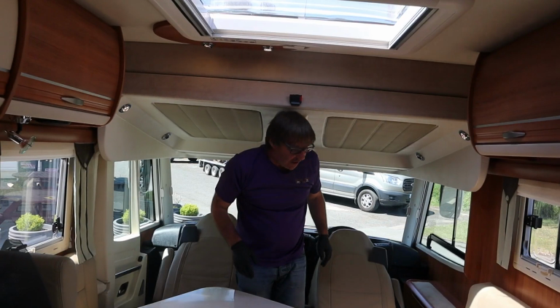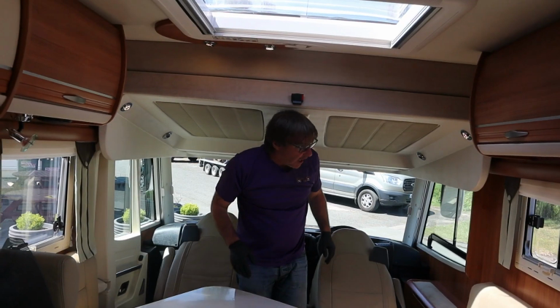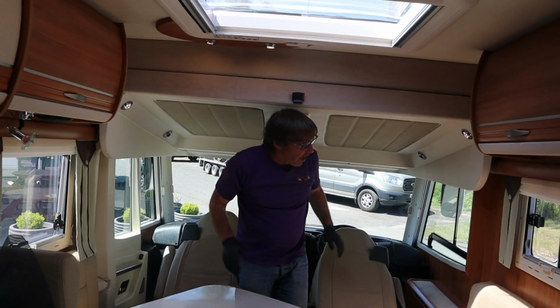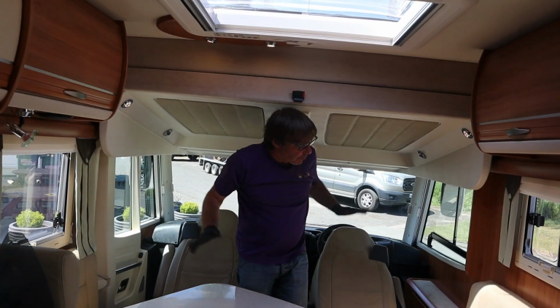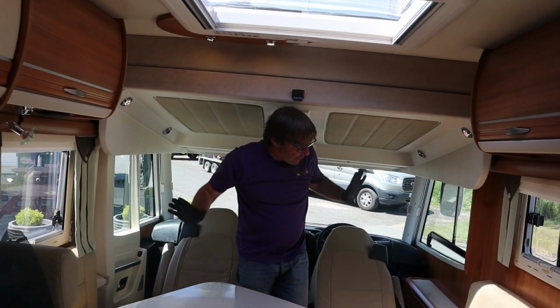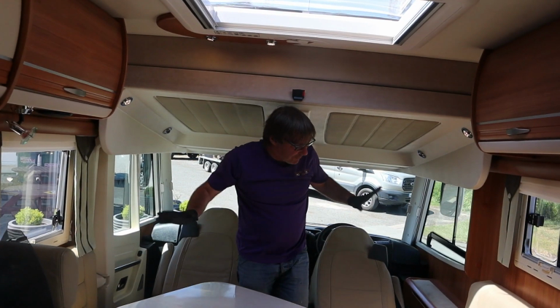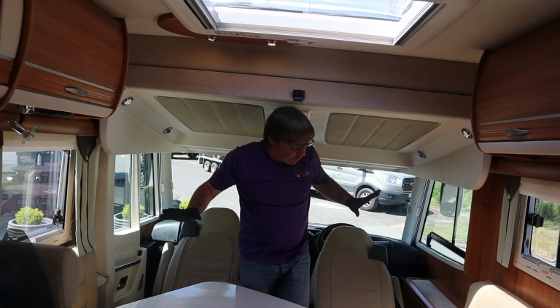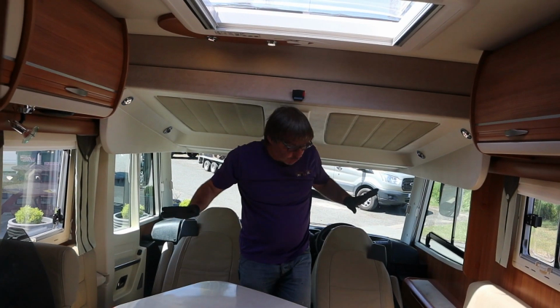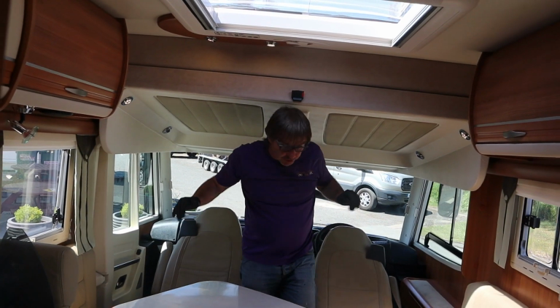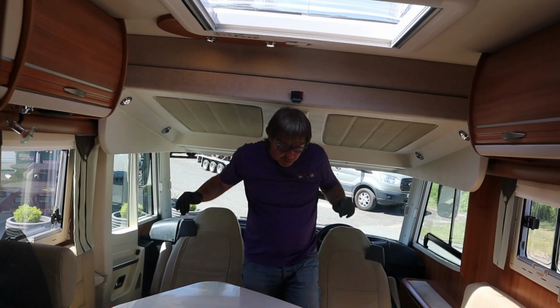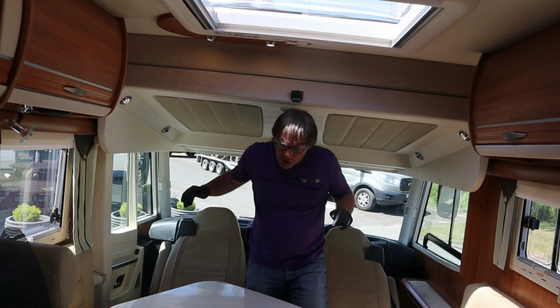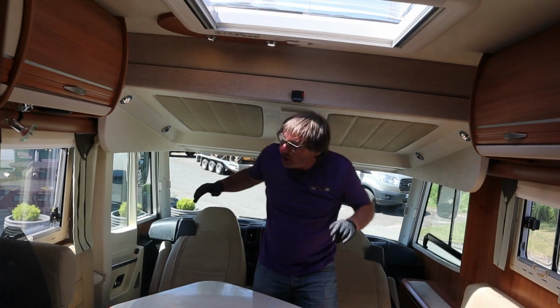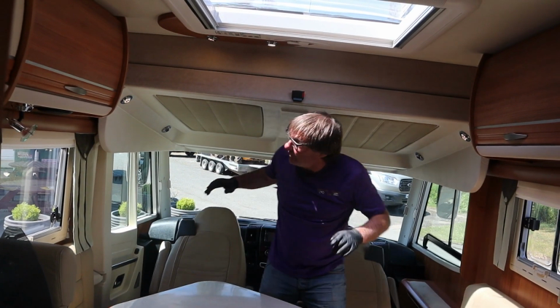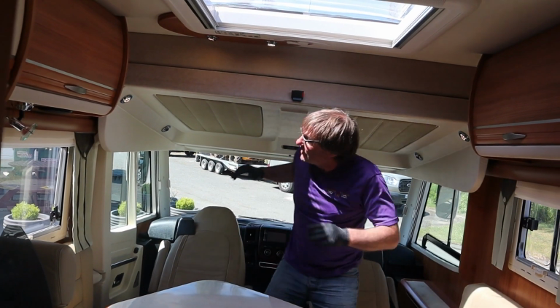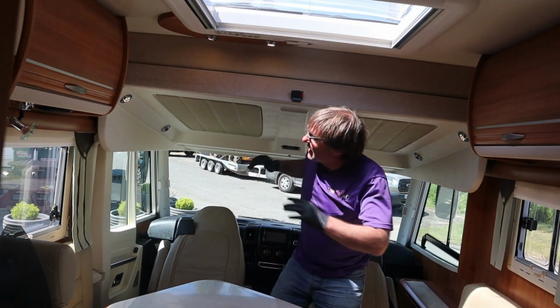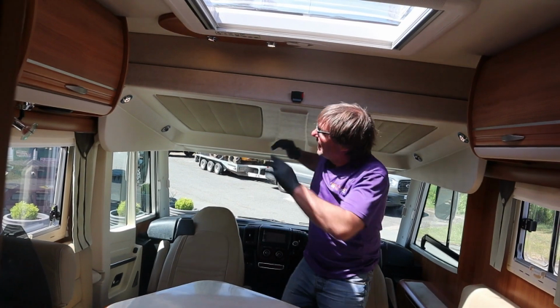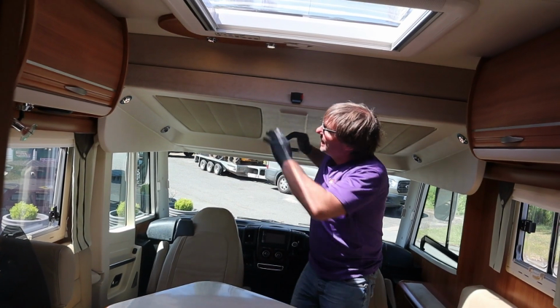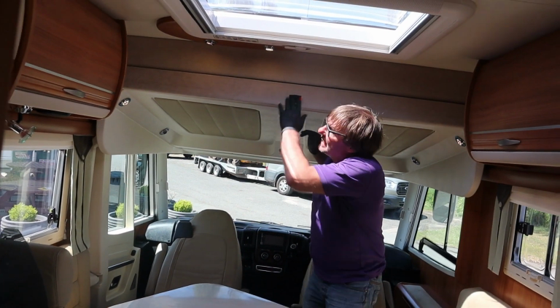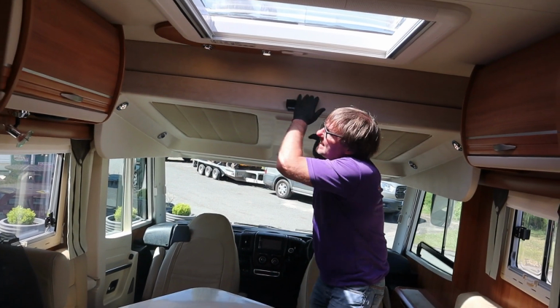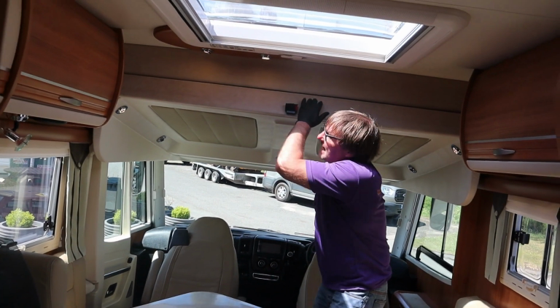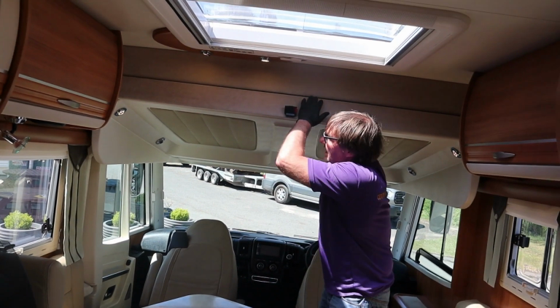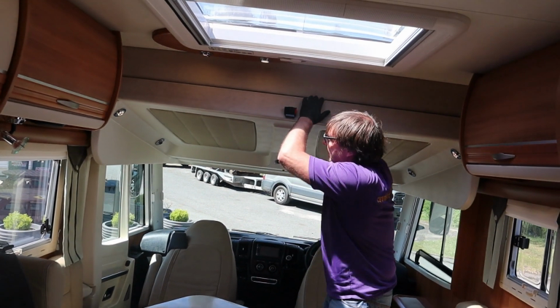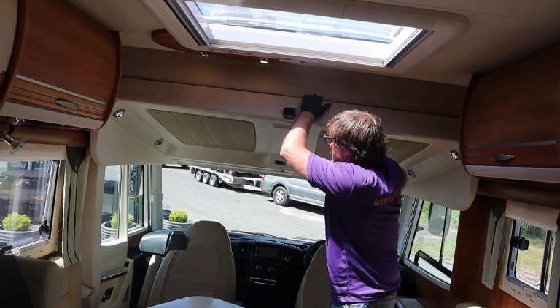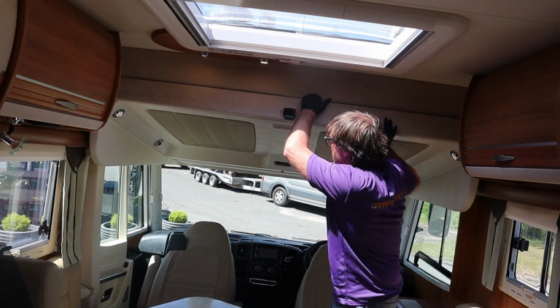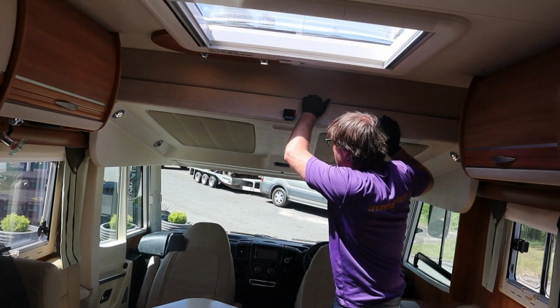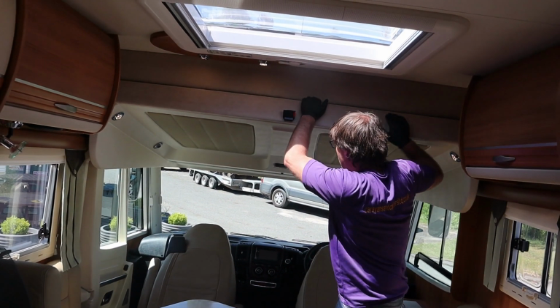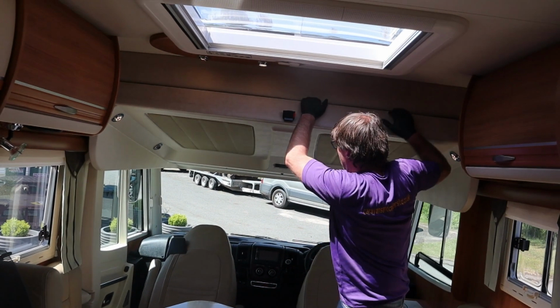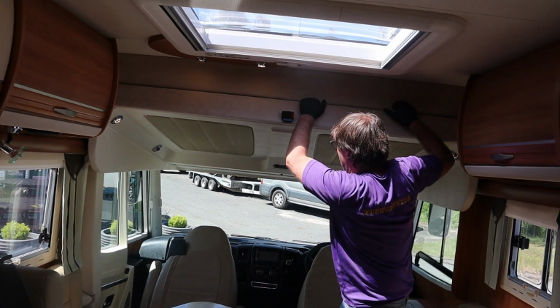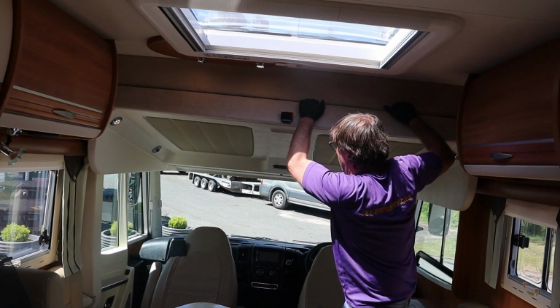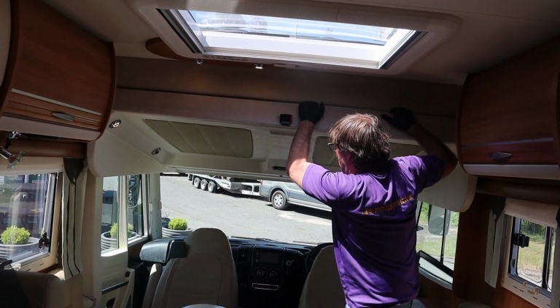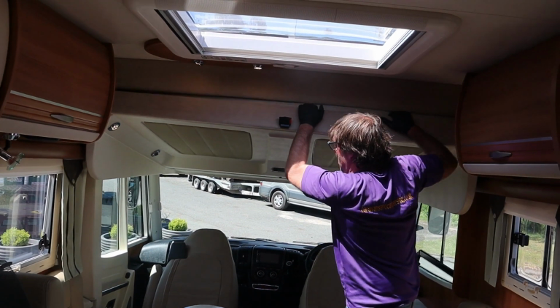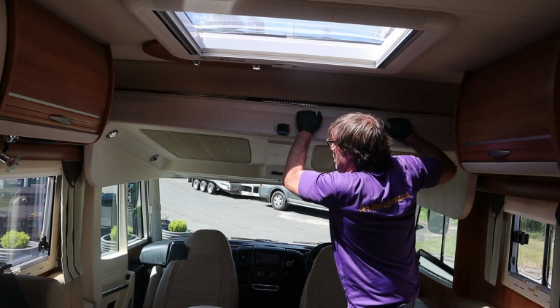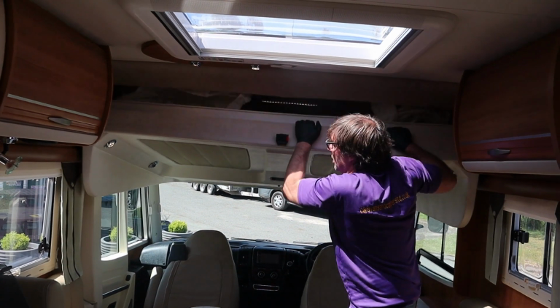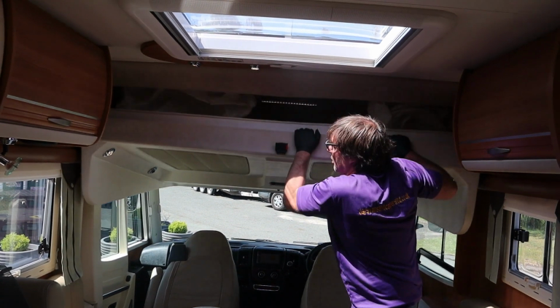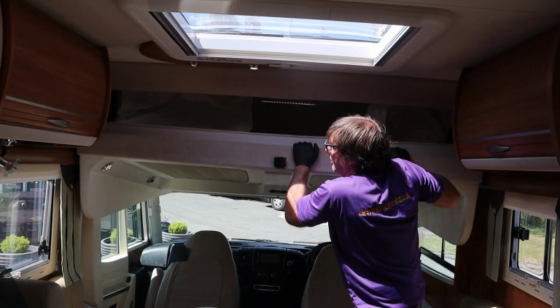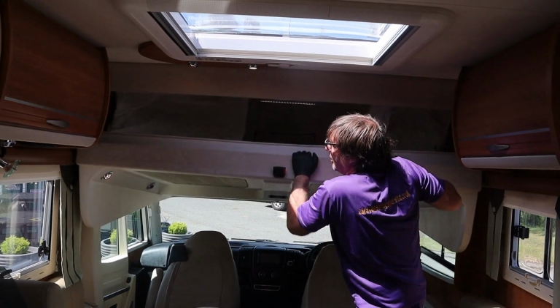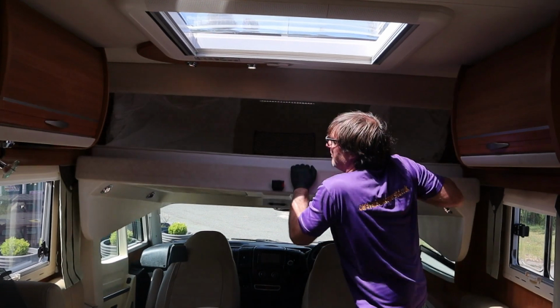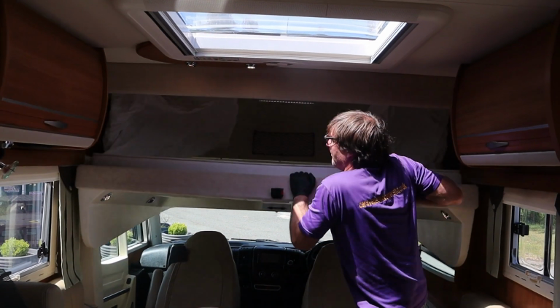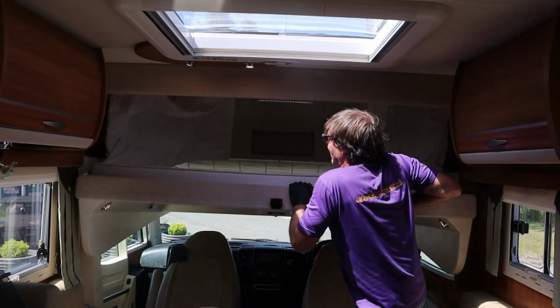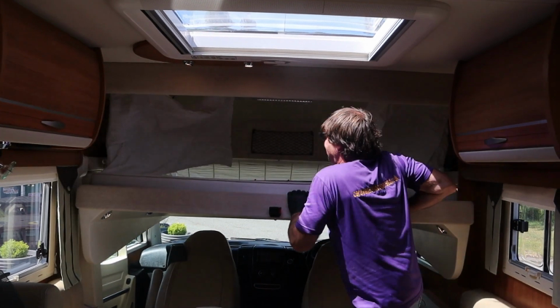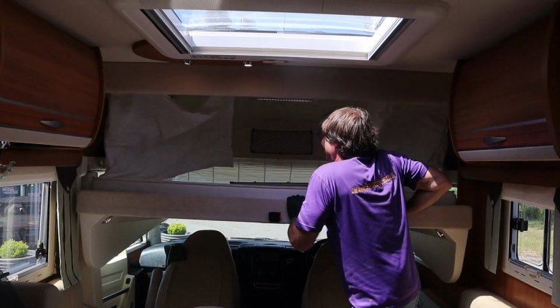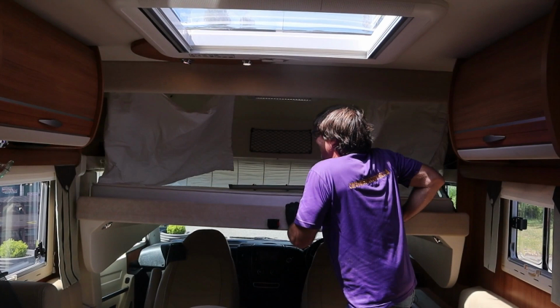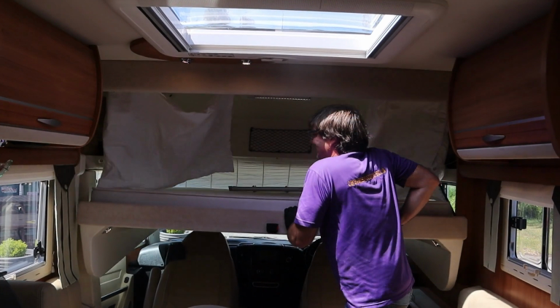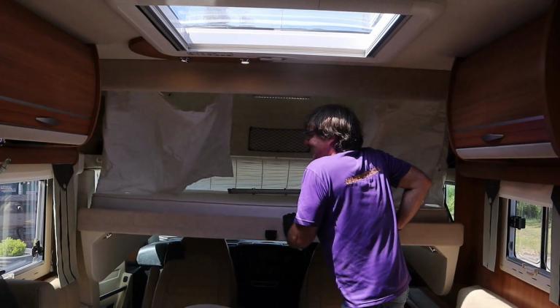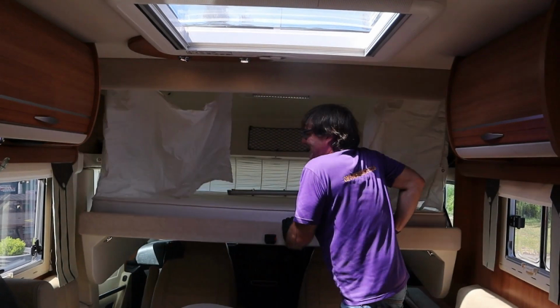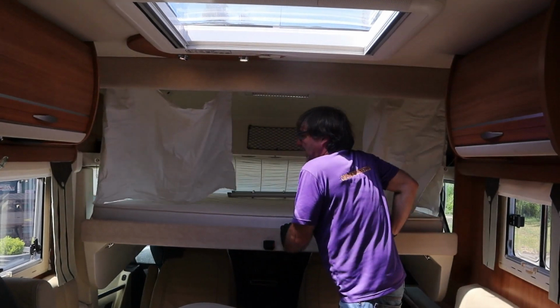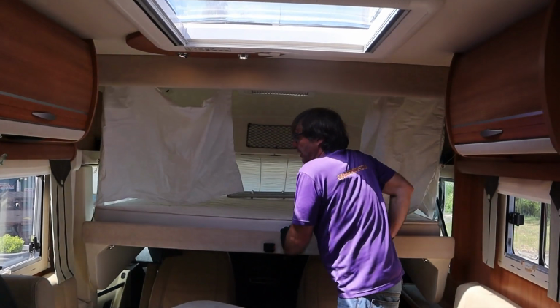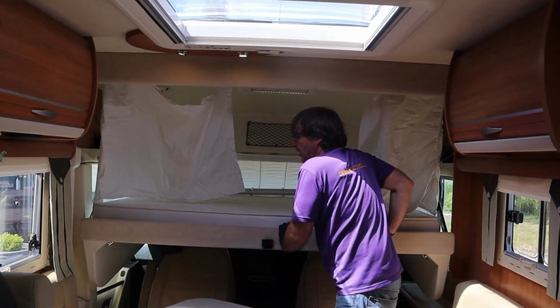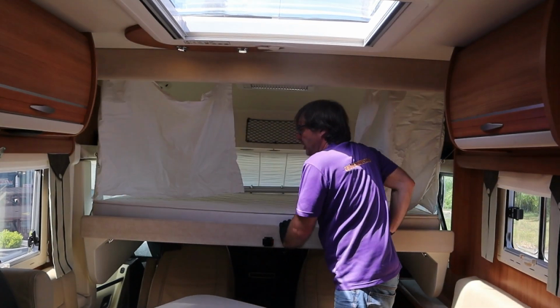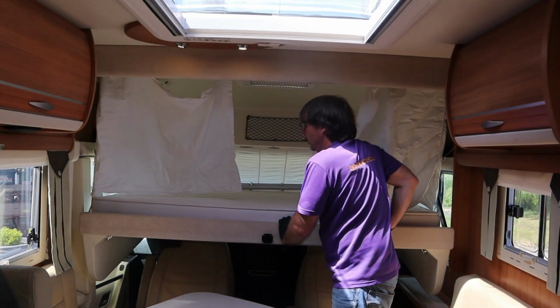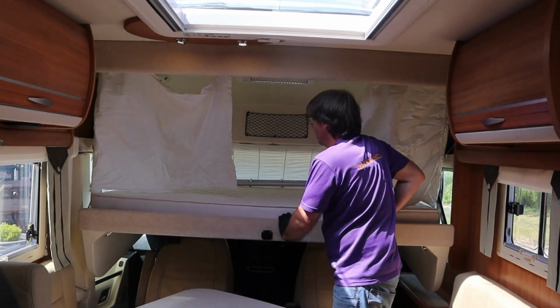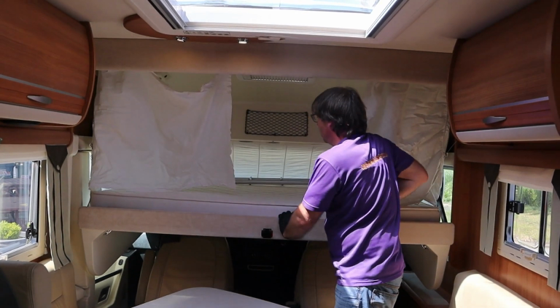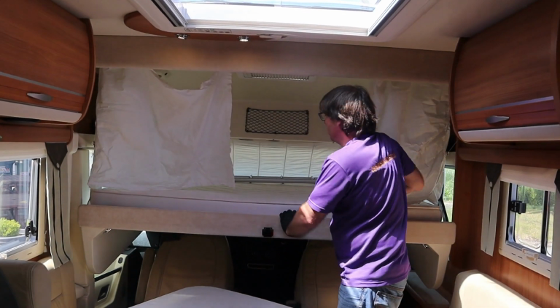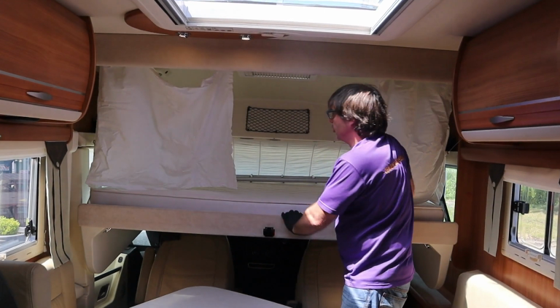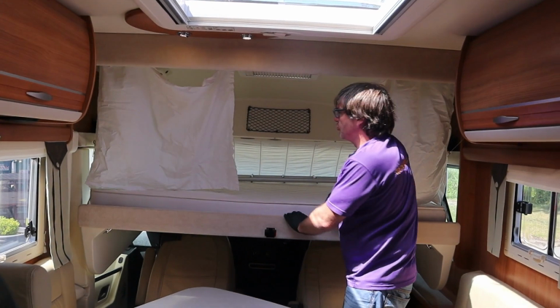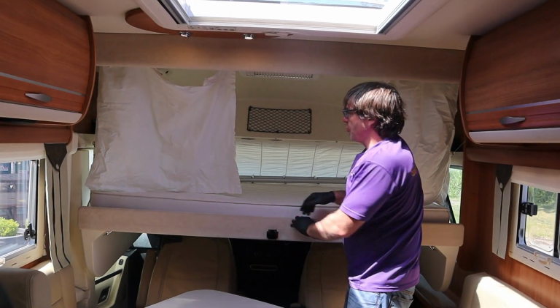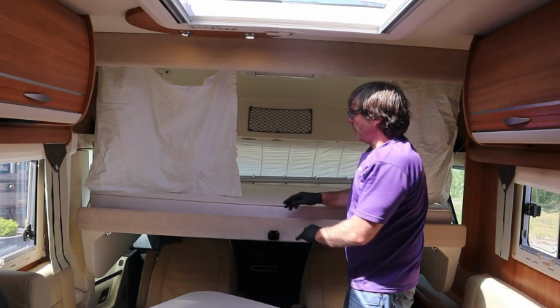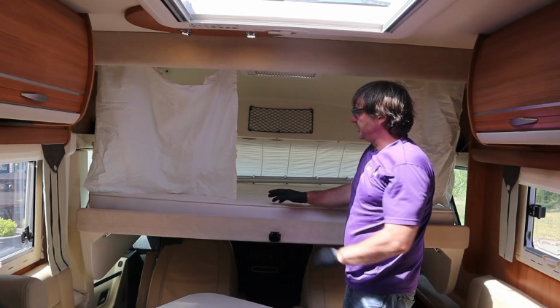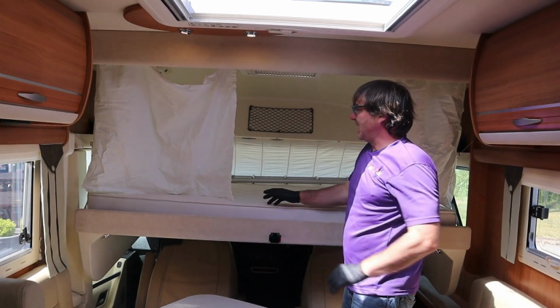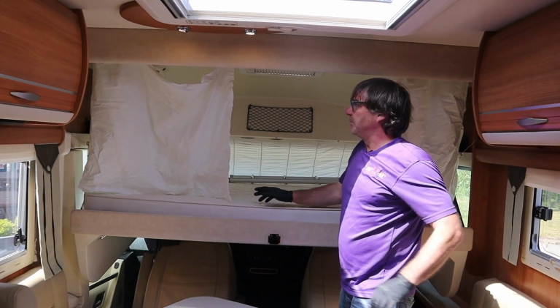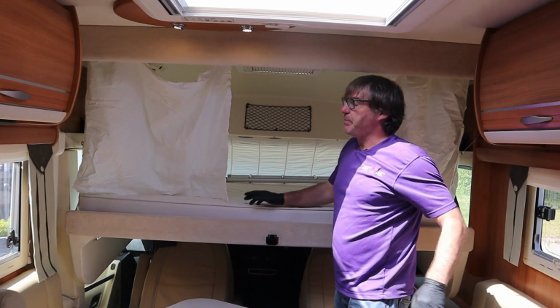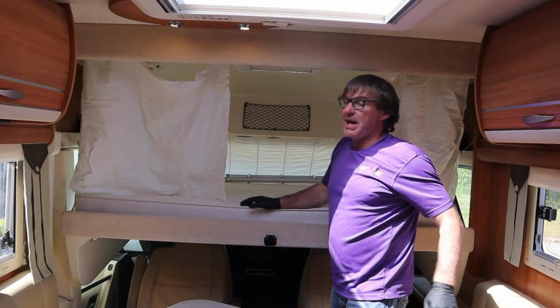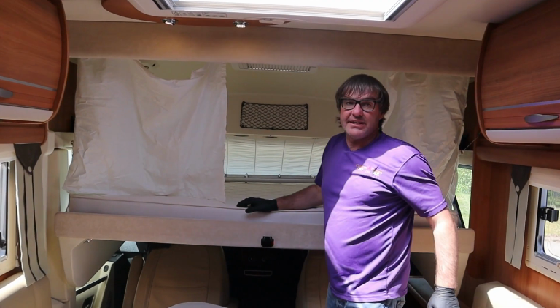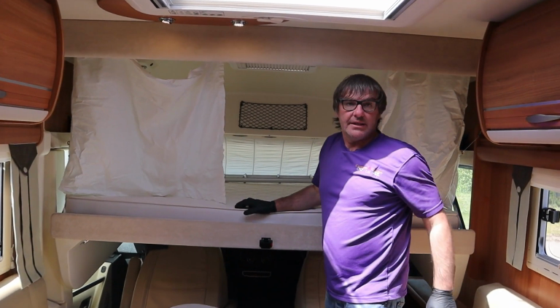And what we've also got in the dinette area is a fantastic drop-down bed.